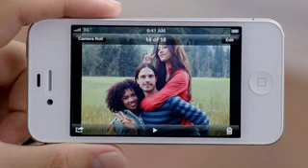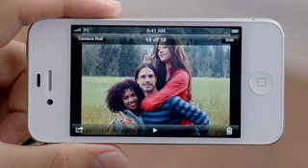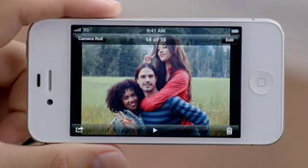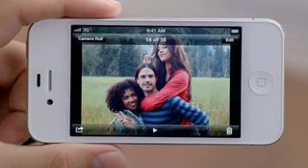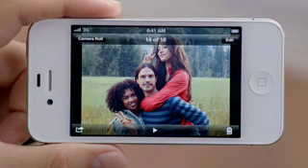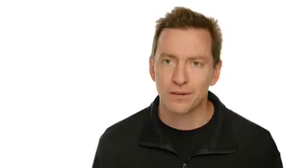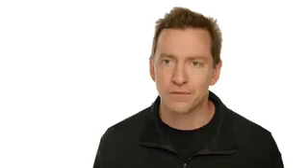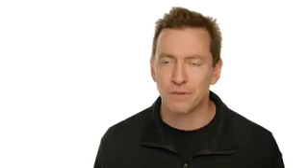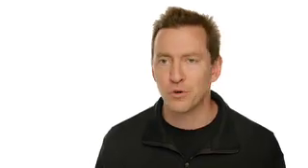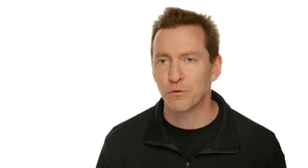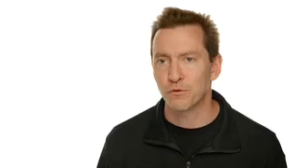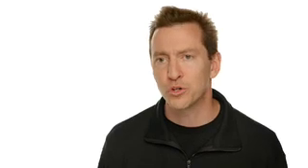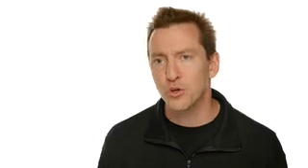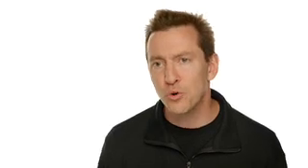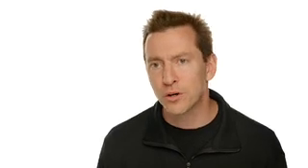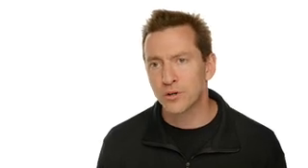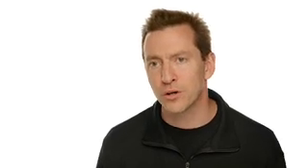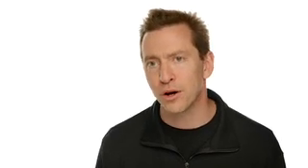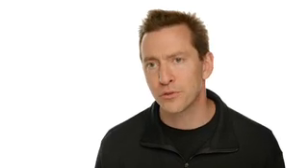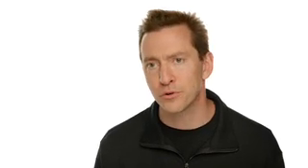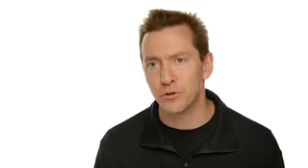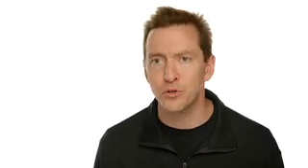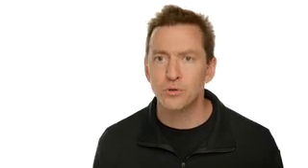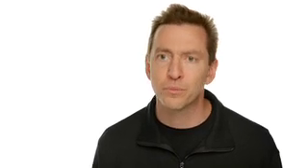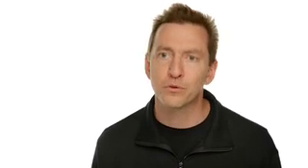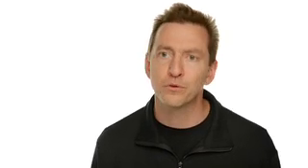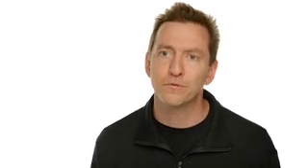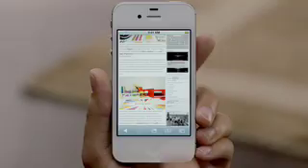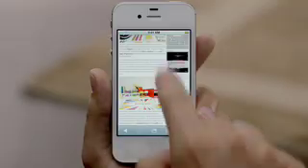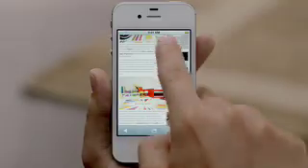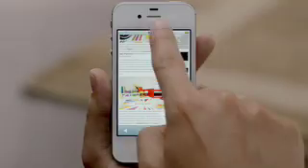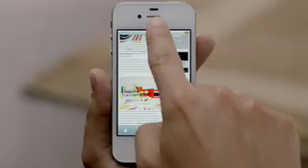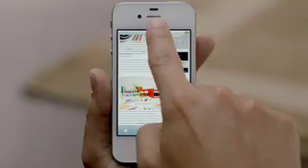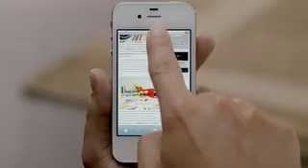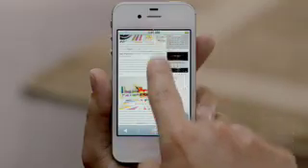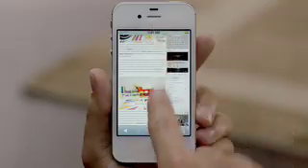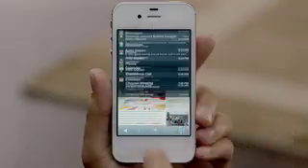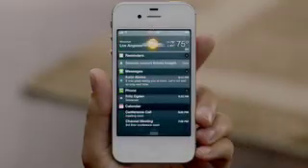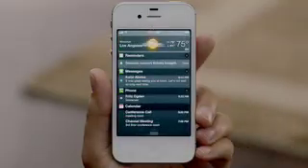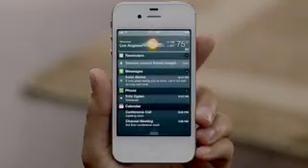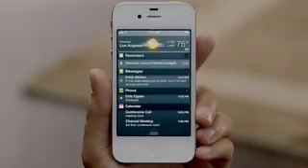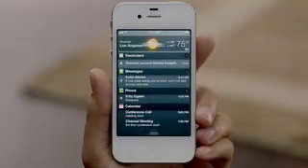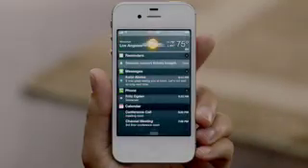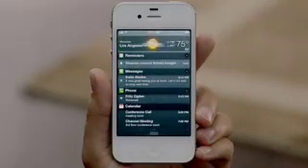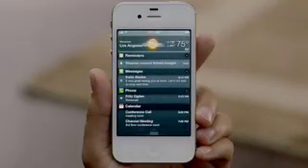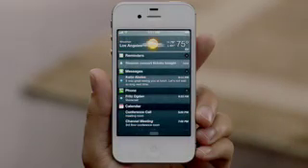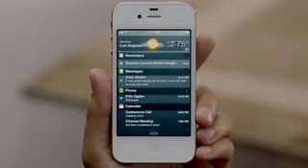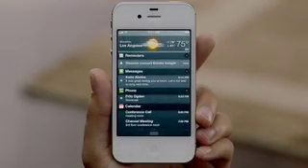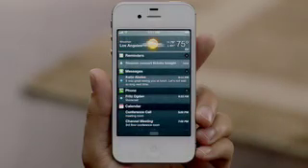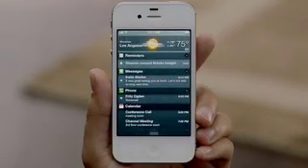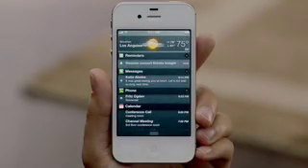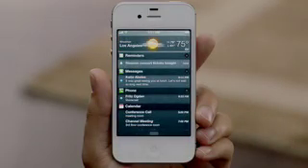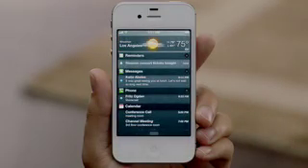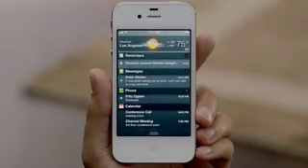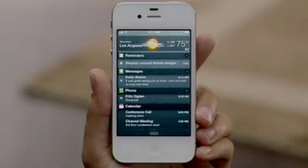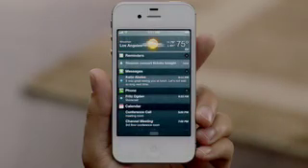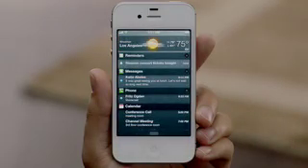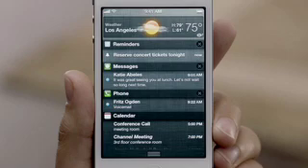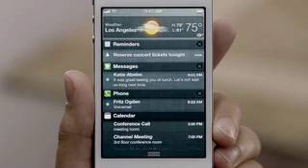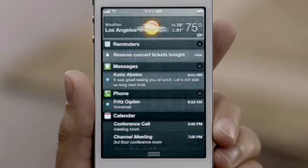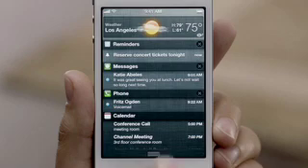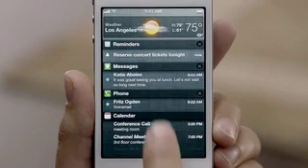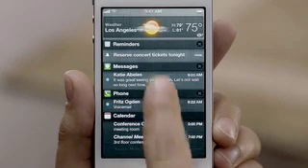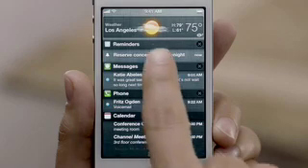iOS 5 gives you over 200 other new and improved features, including Notification Center, iMessage, and Reminders.